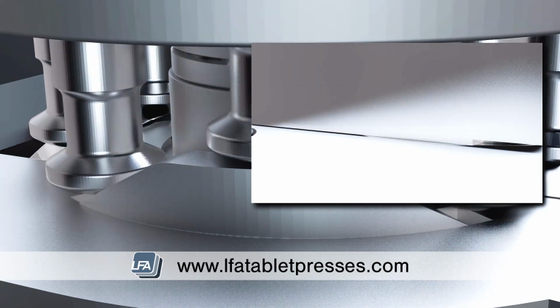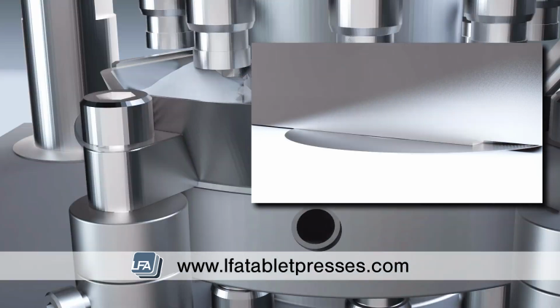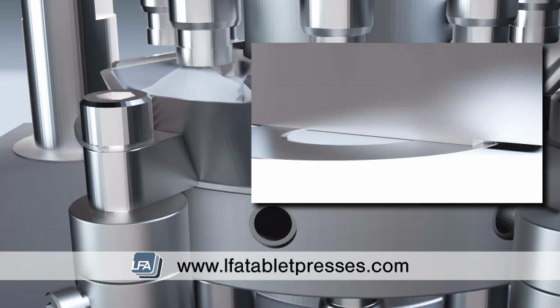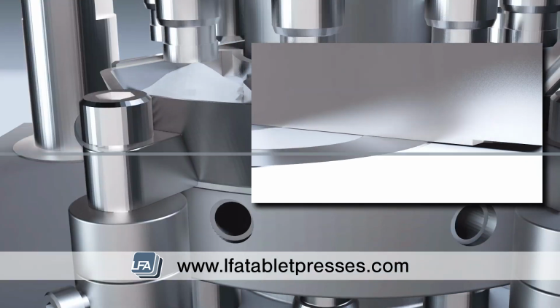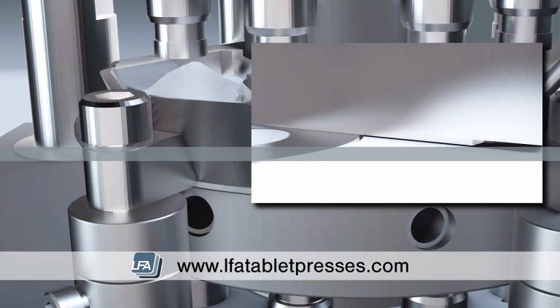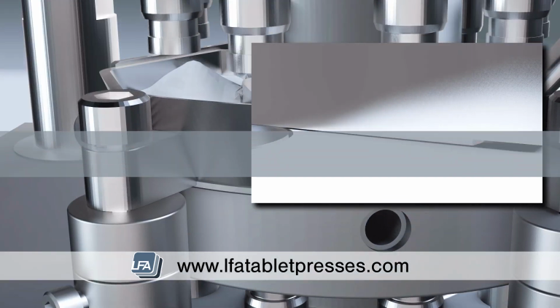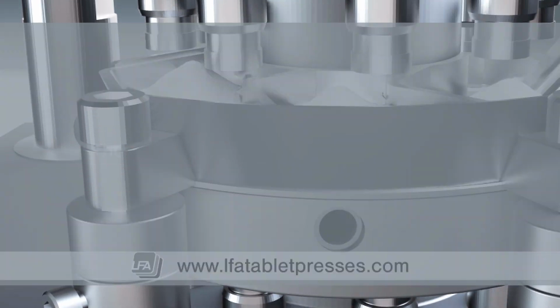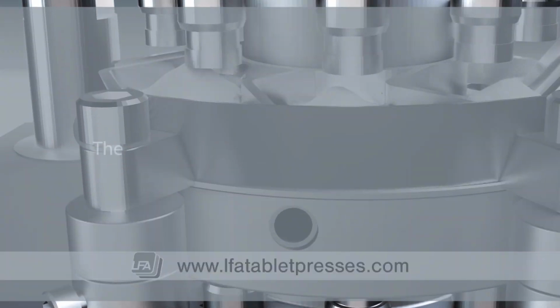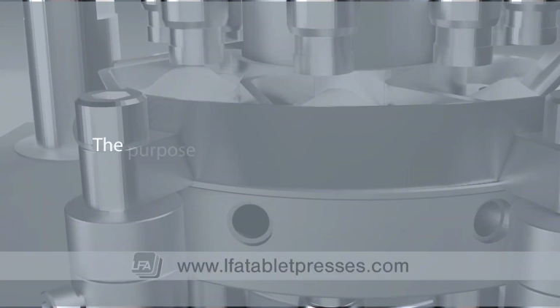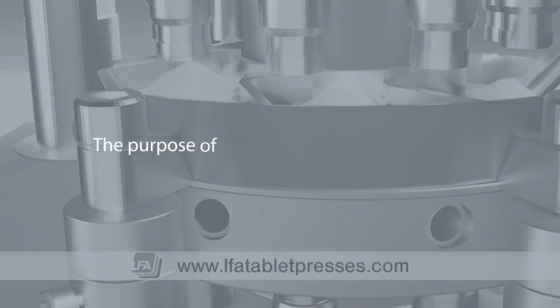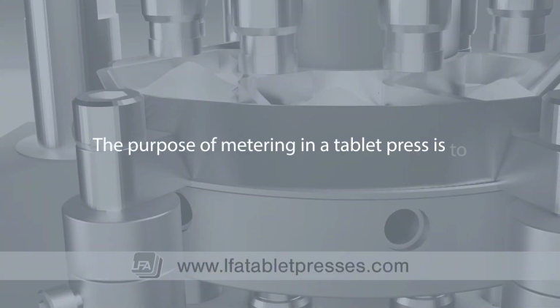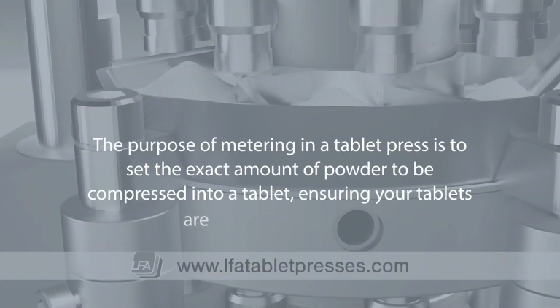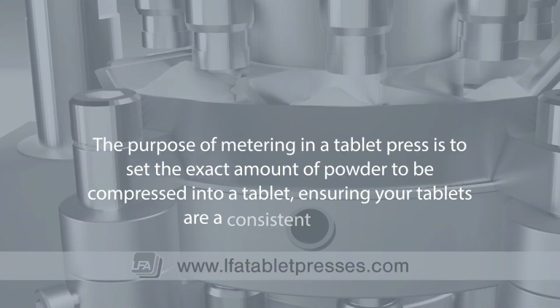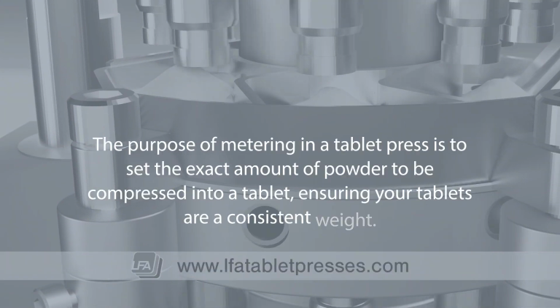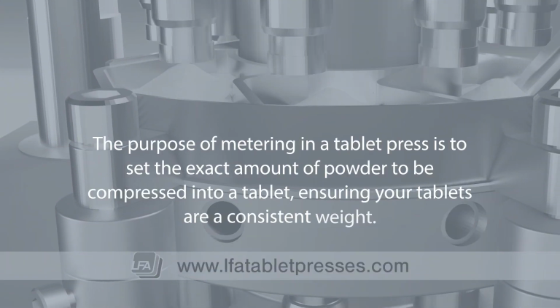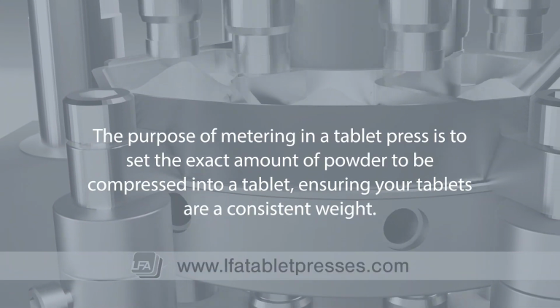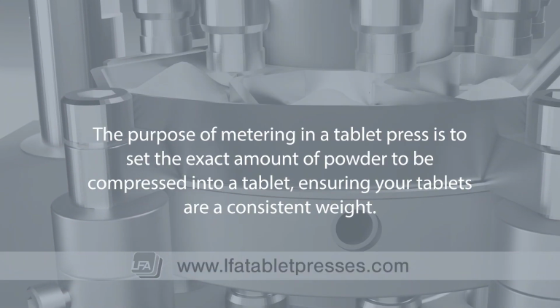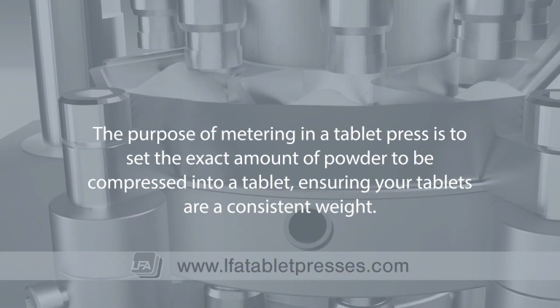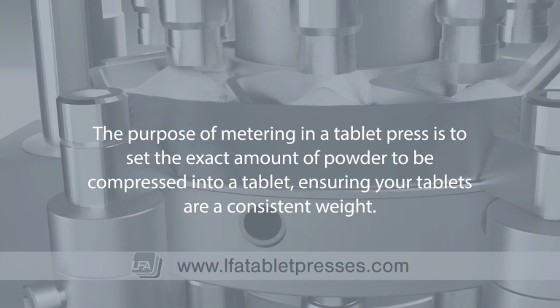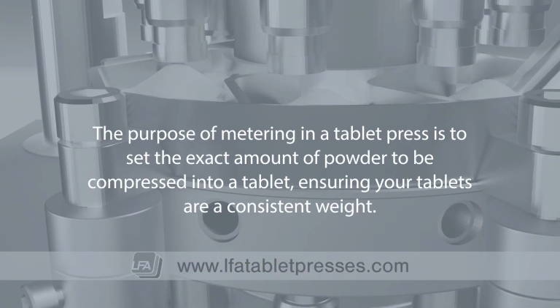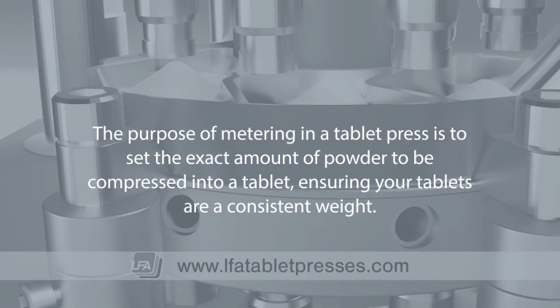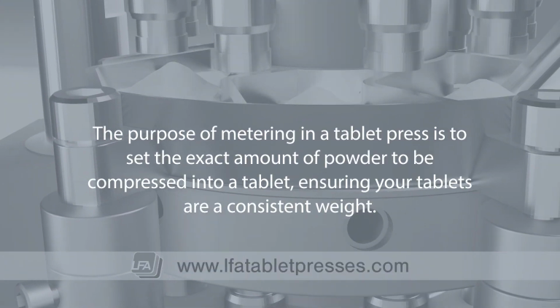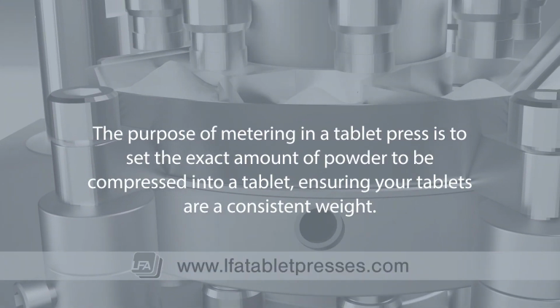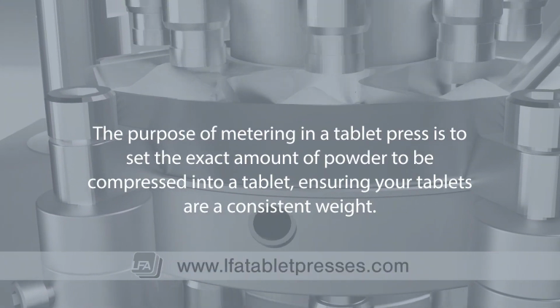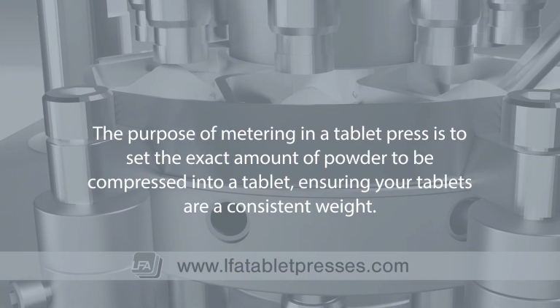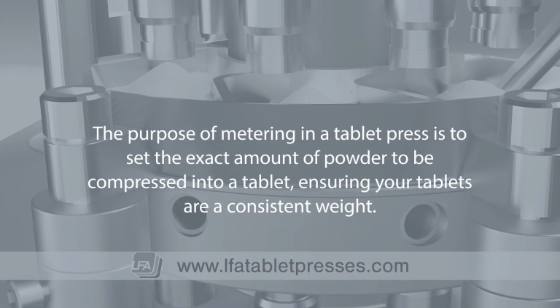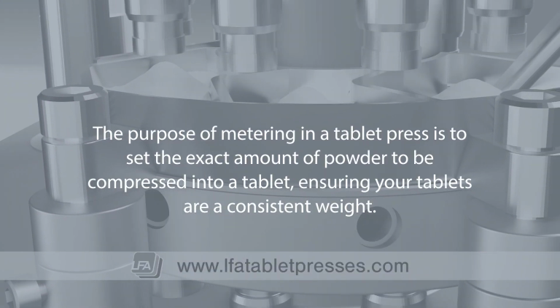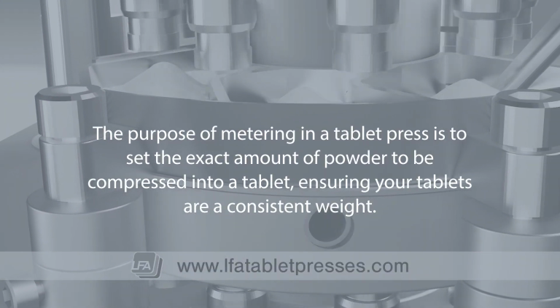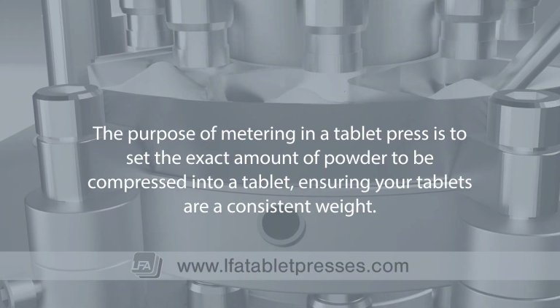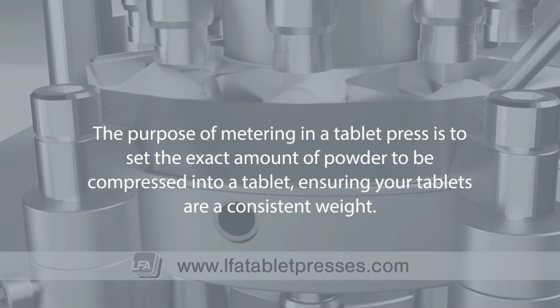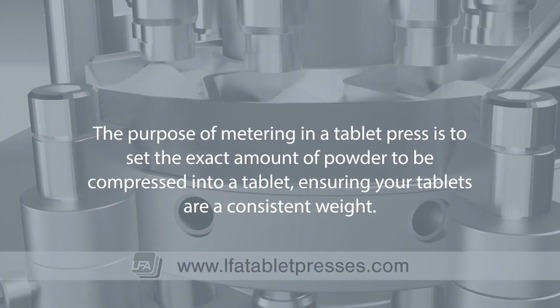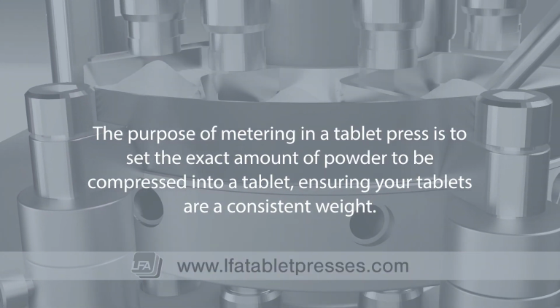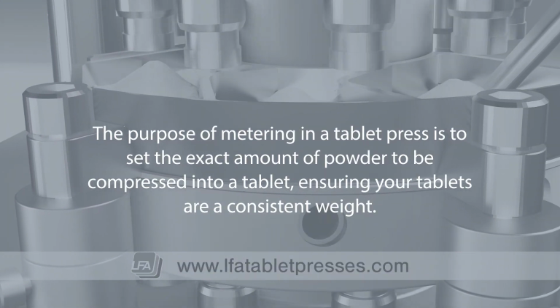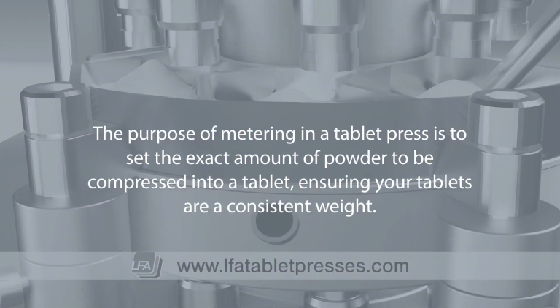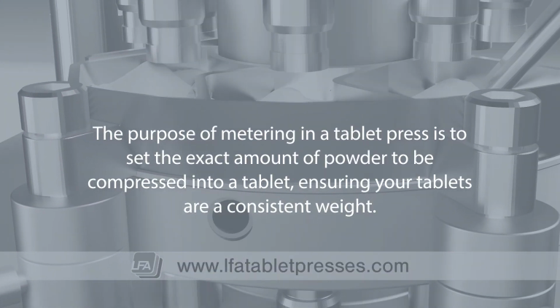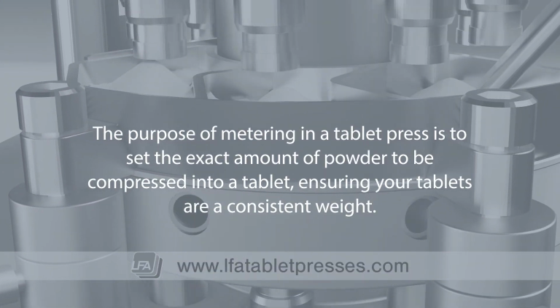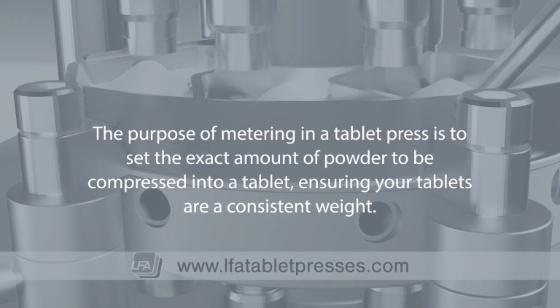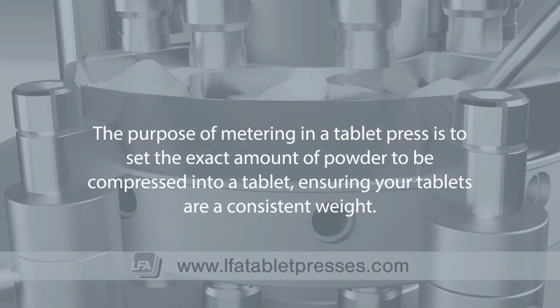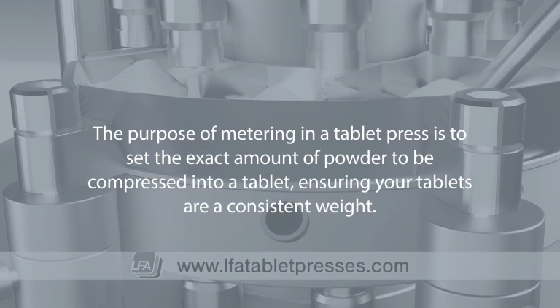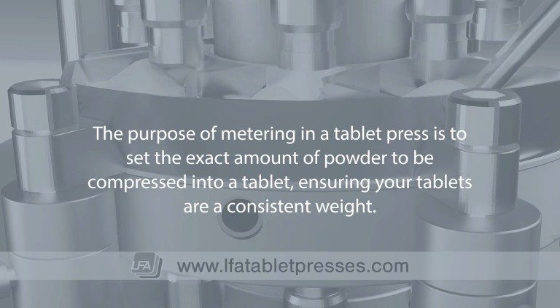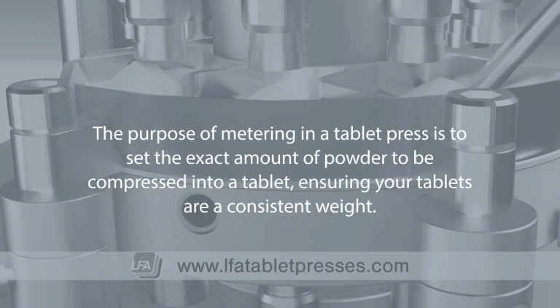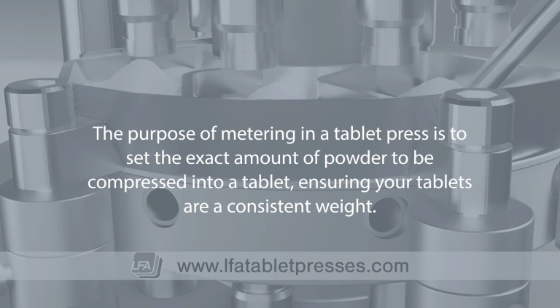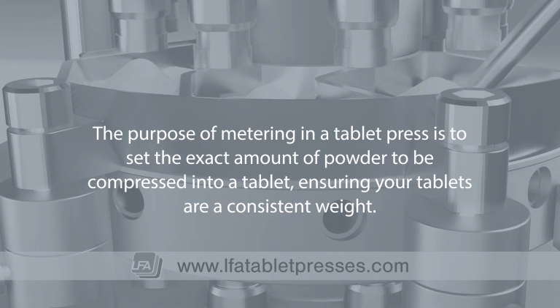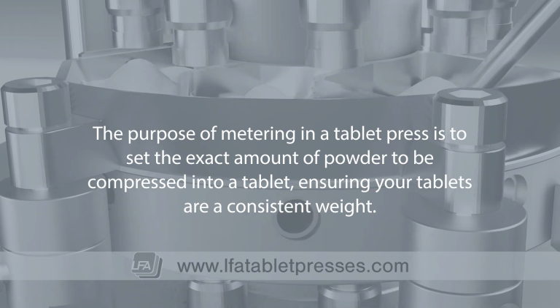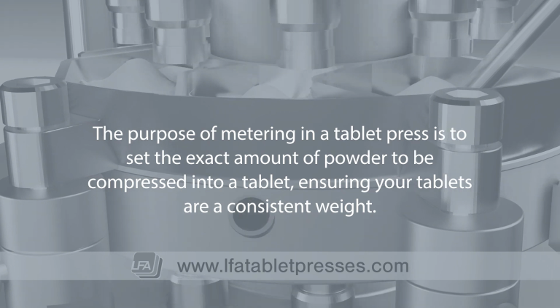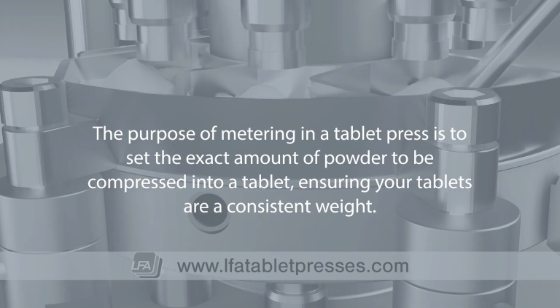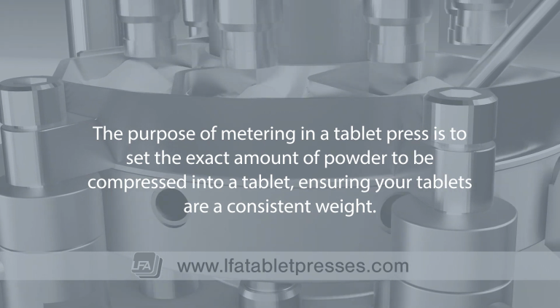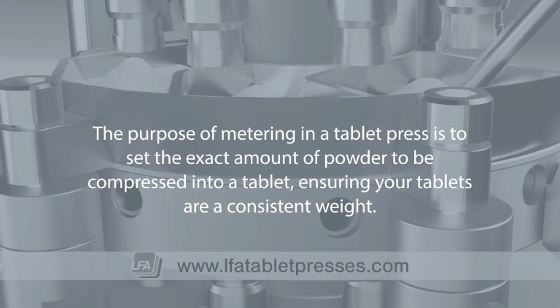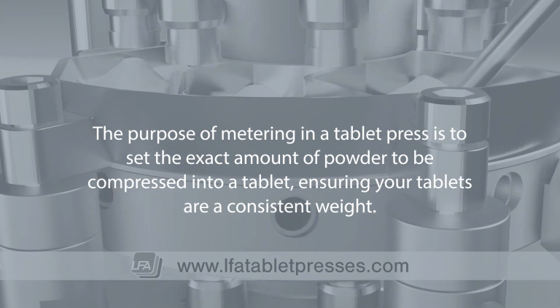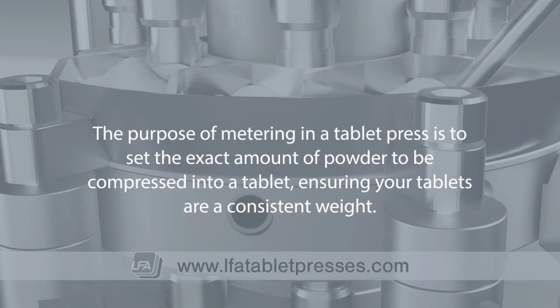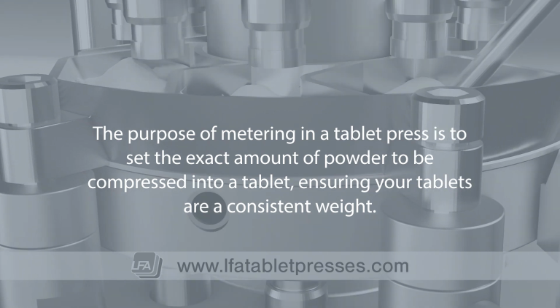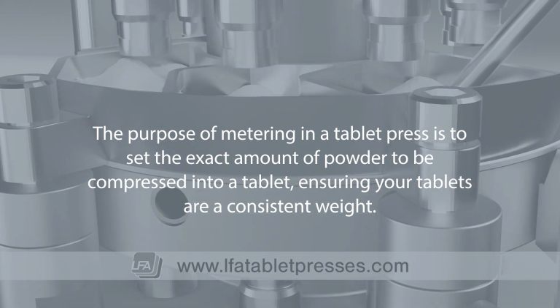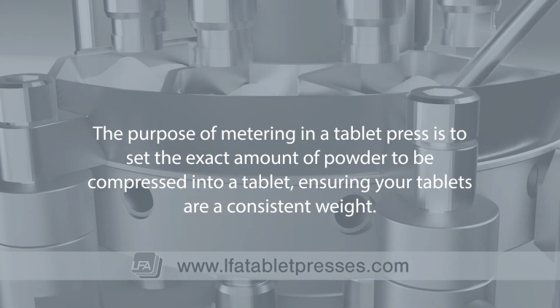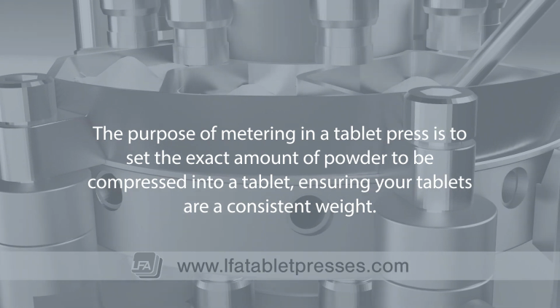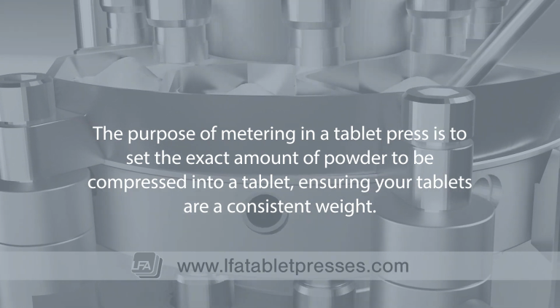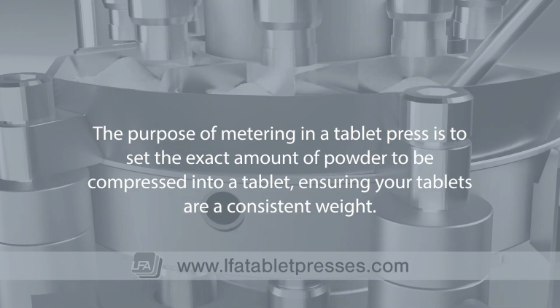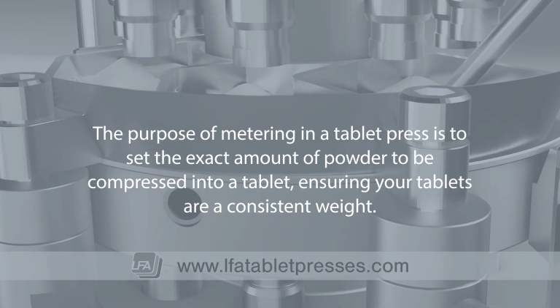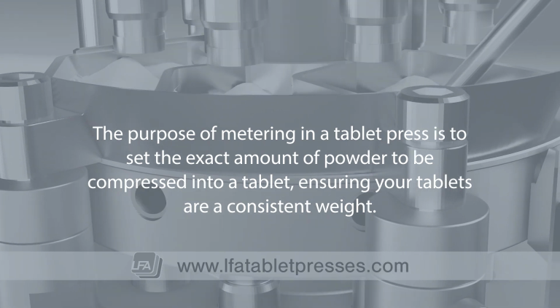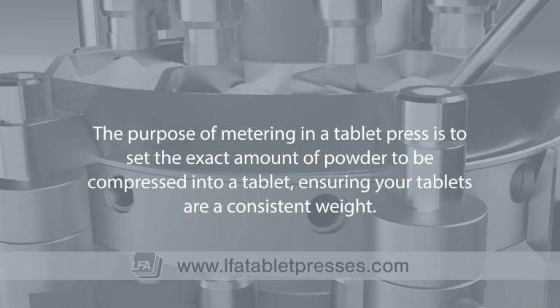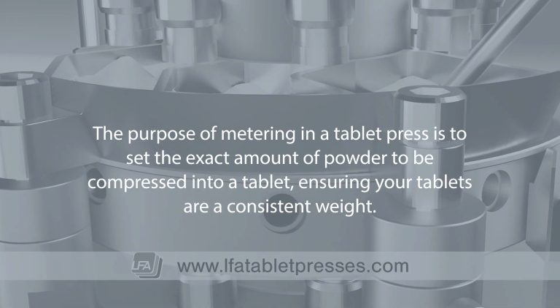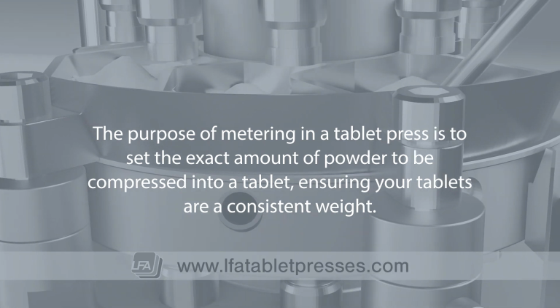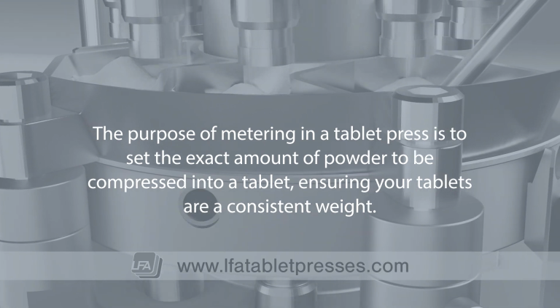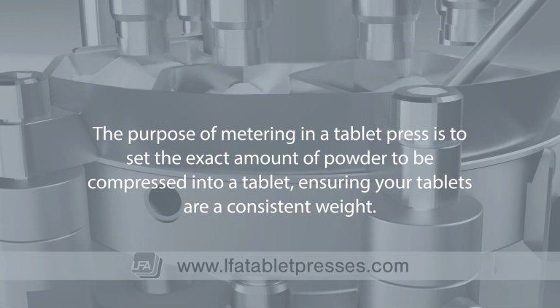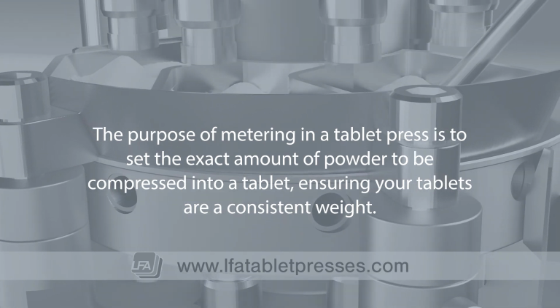The purpose of metering is to set the exact amount of powder to be formed into a tablet, ensuring your tablets are a consistent weight.